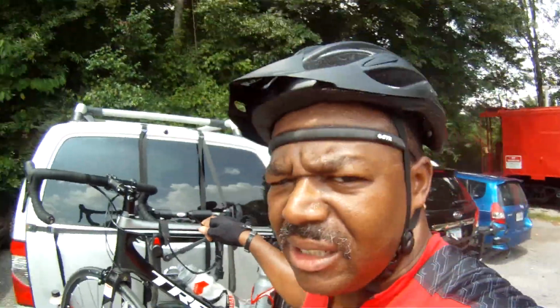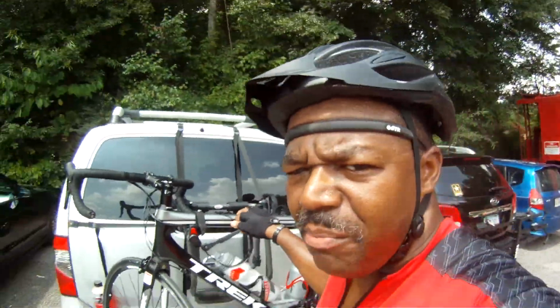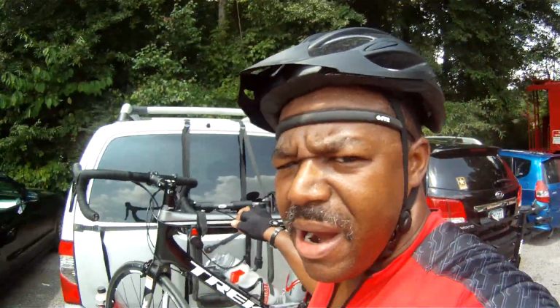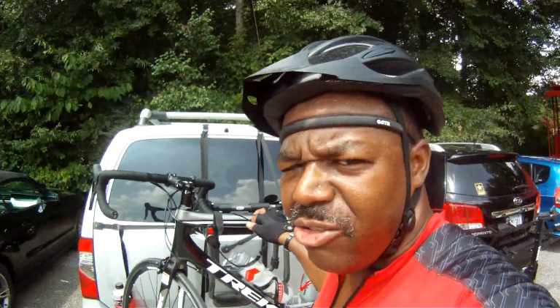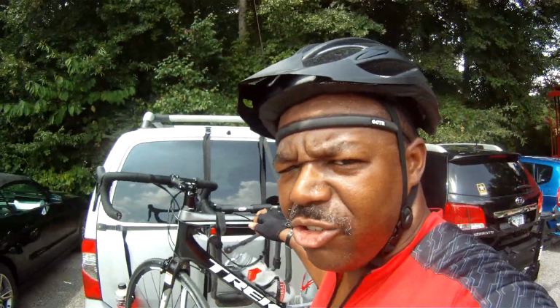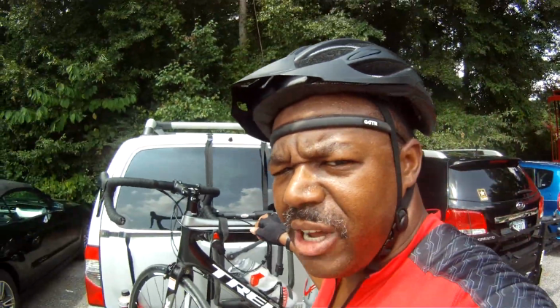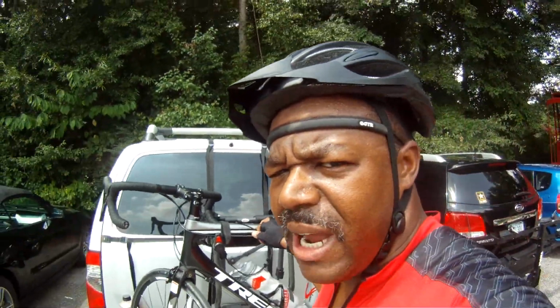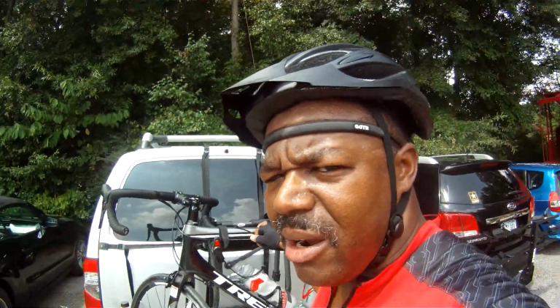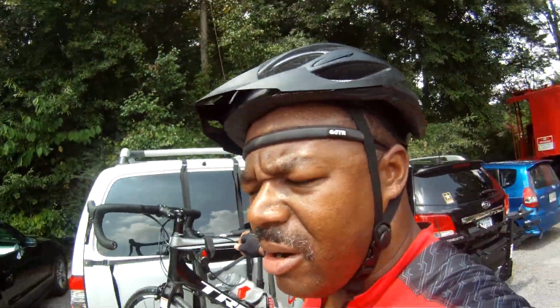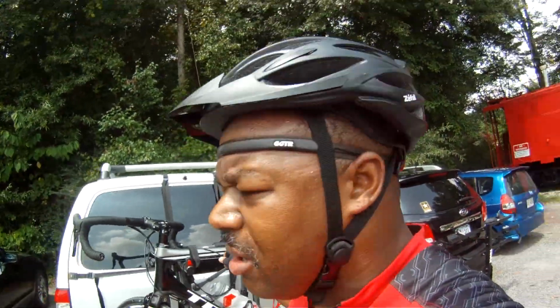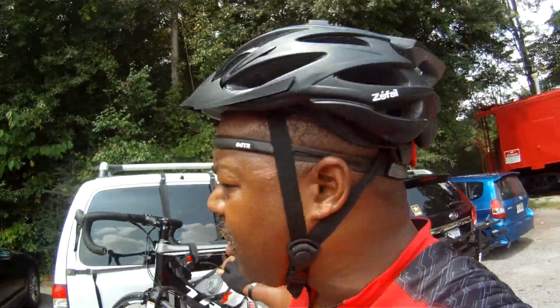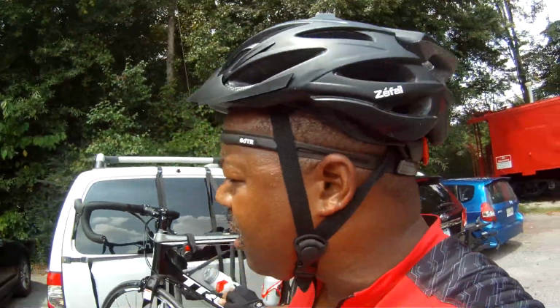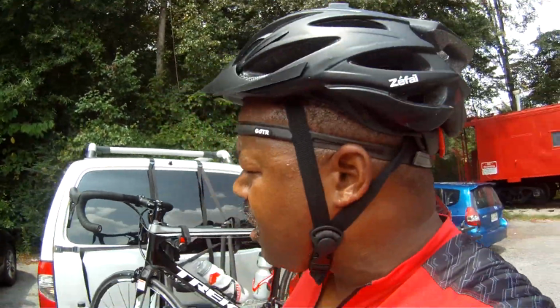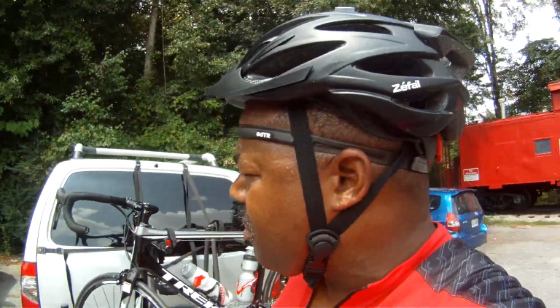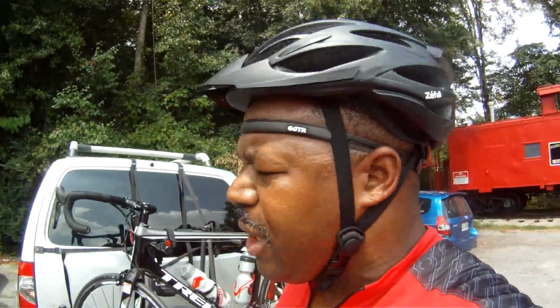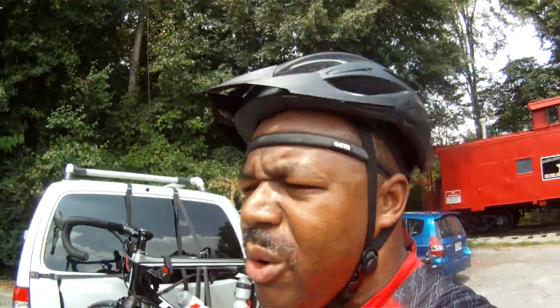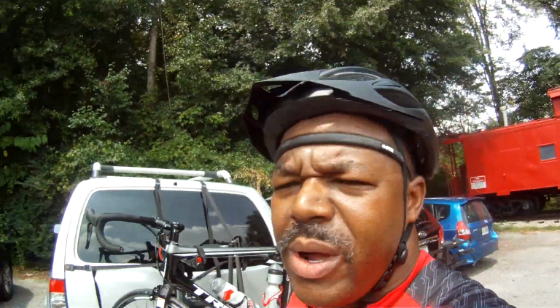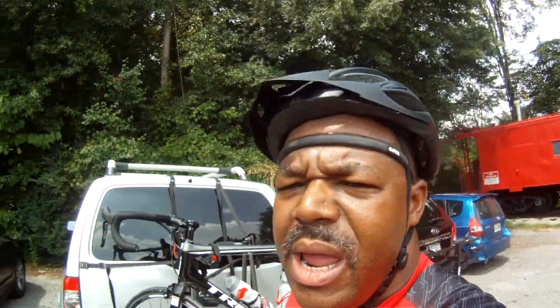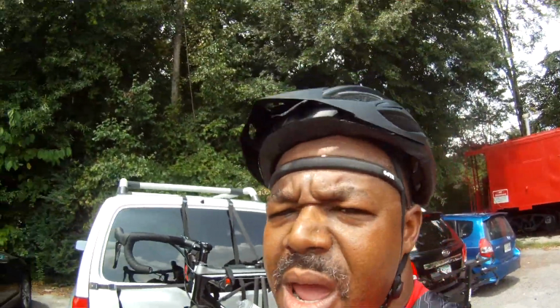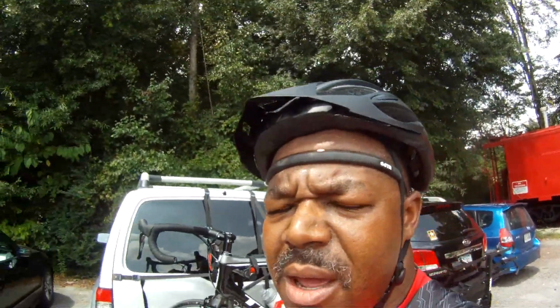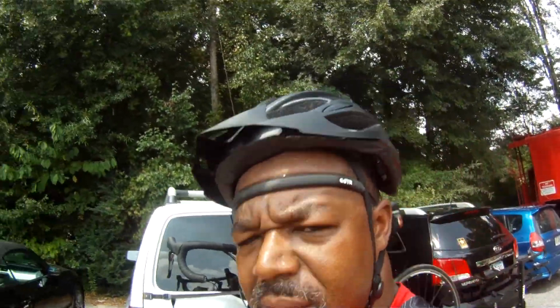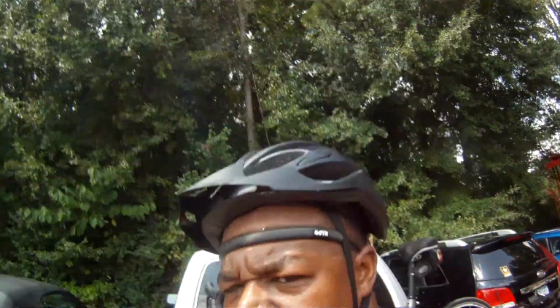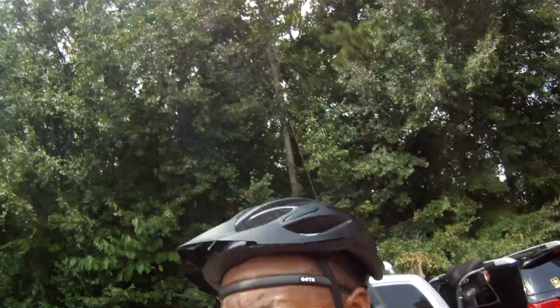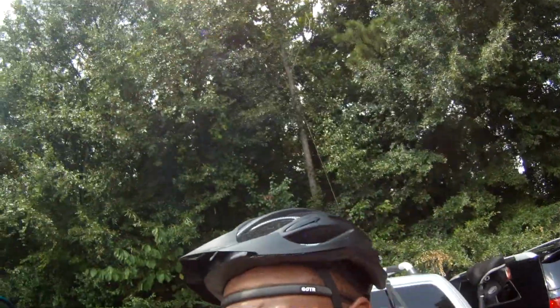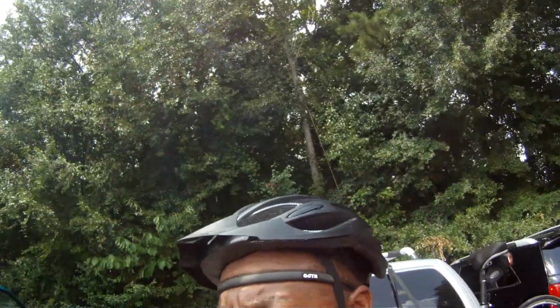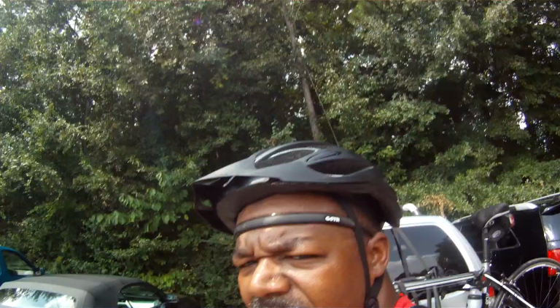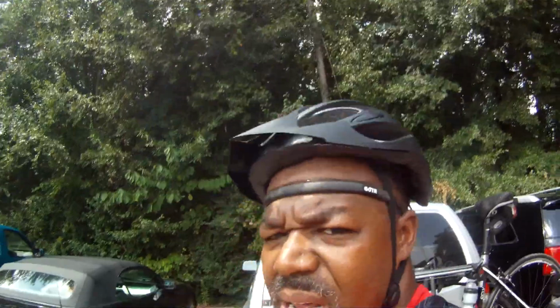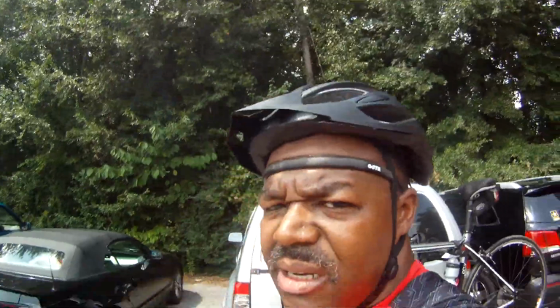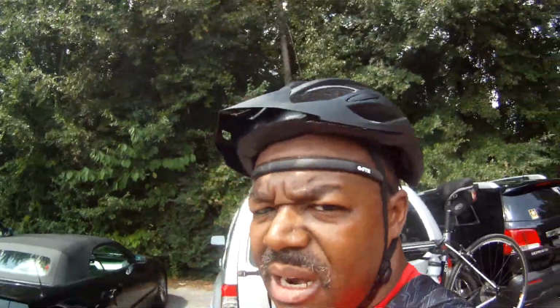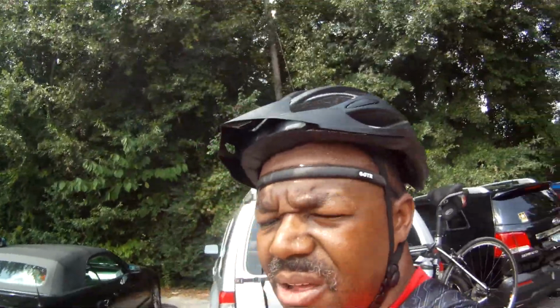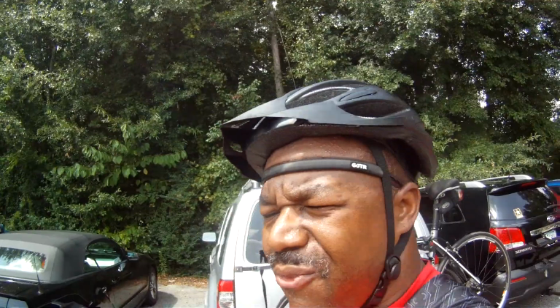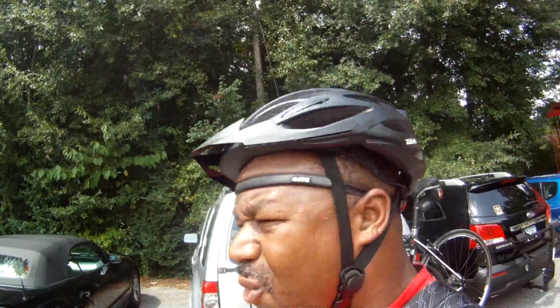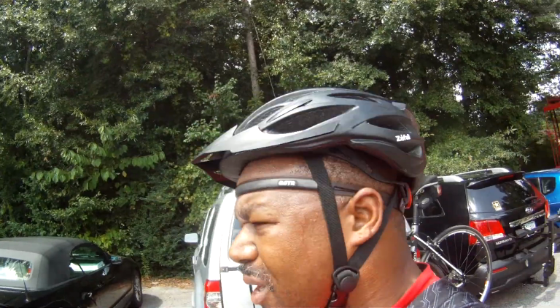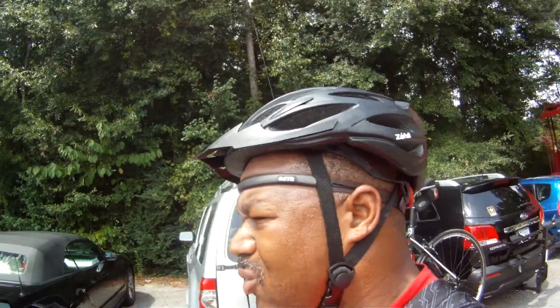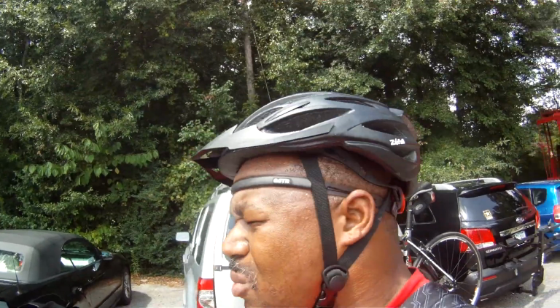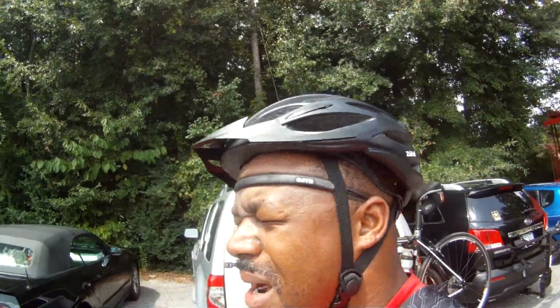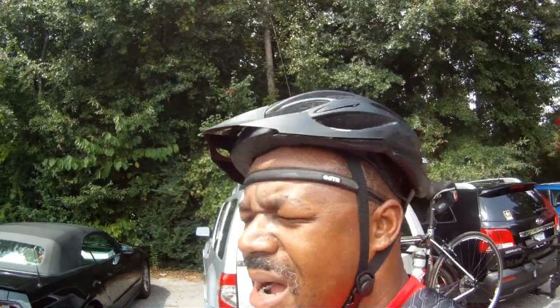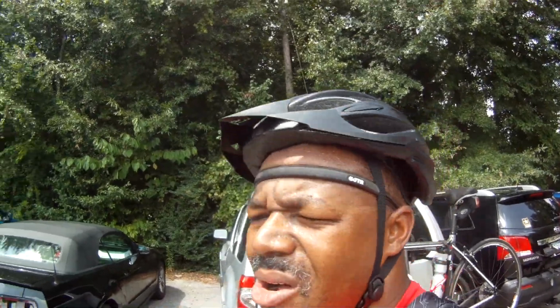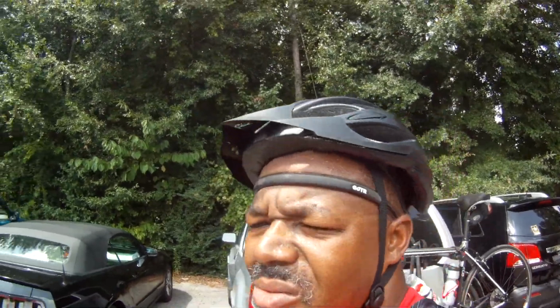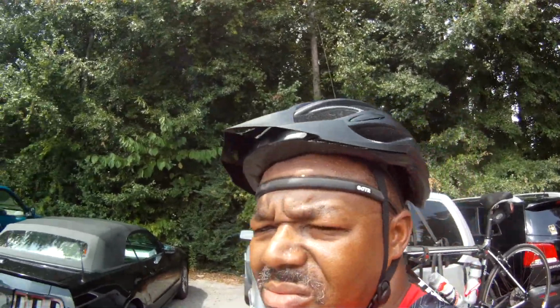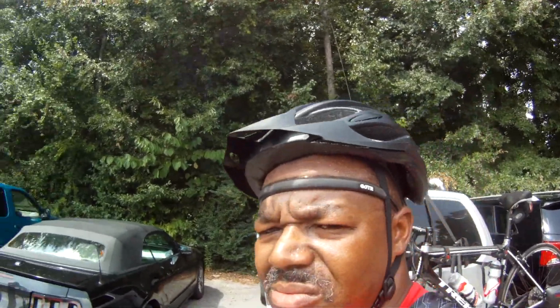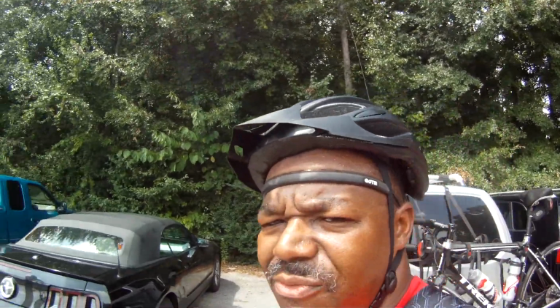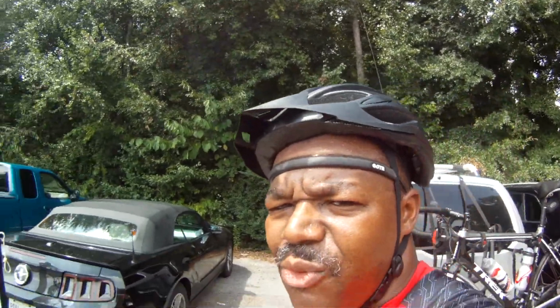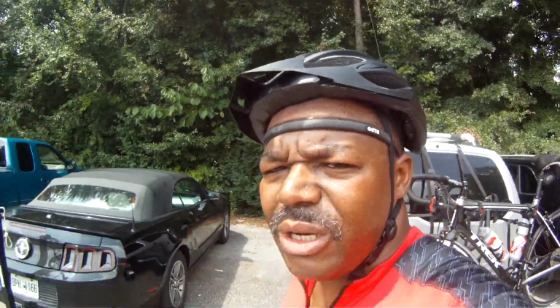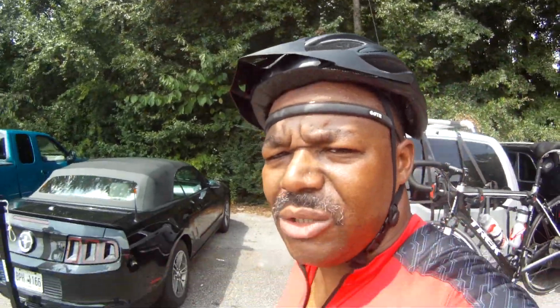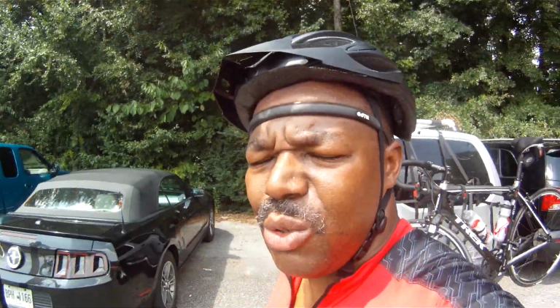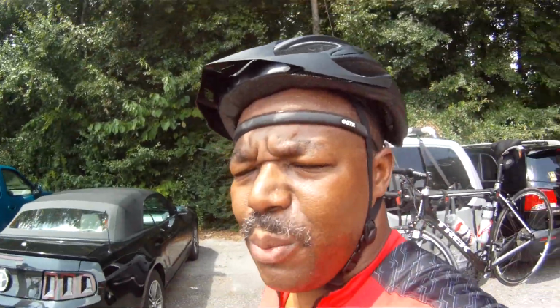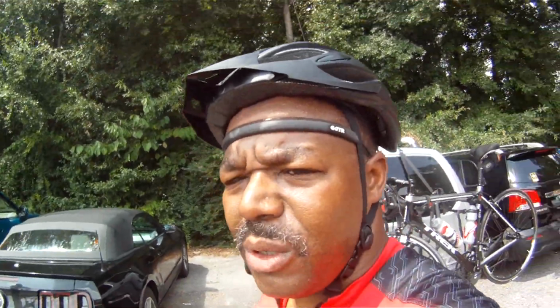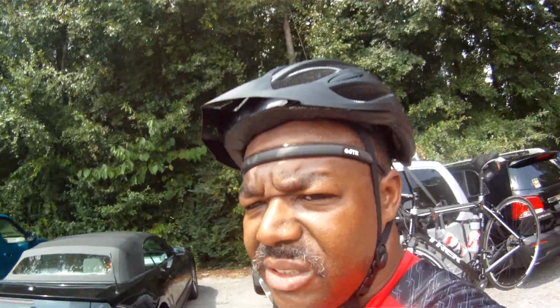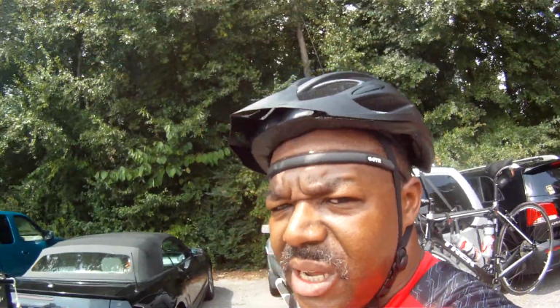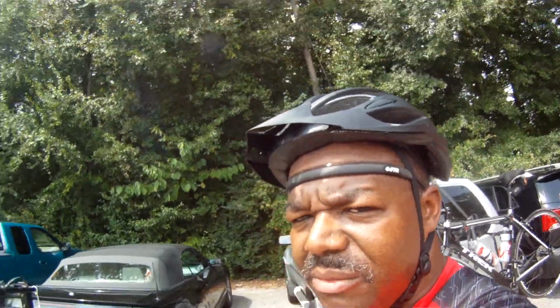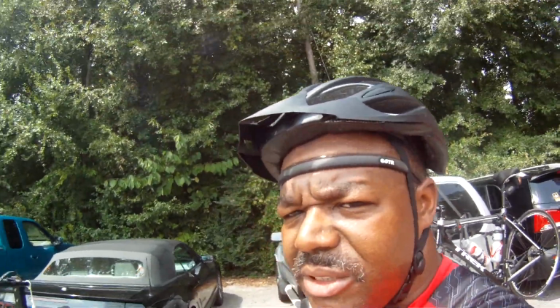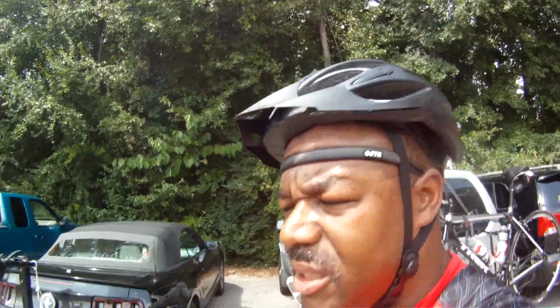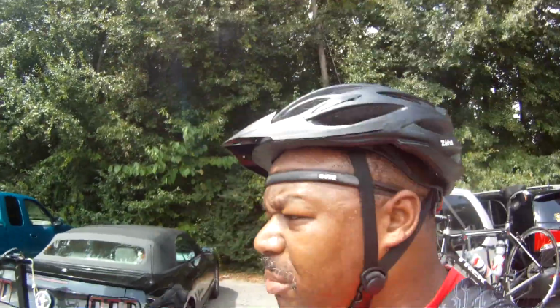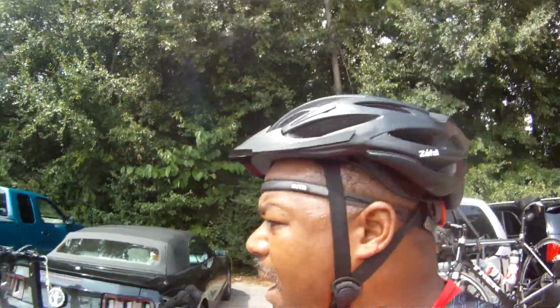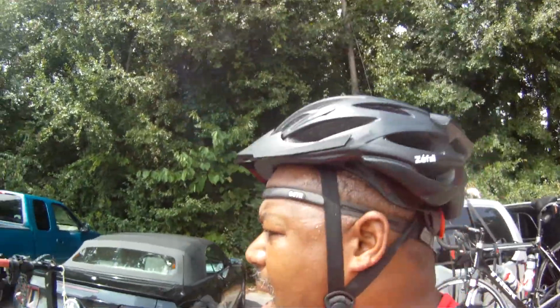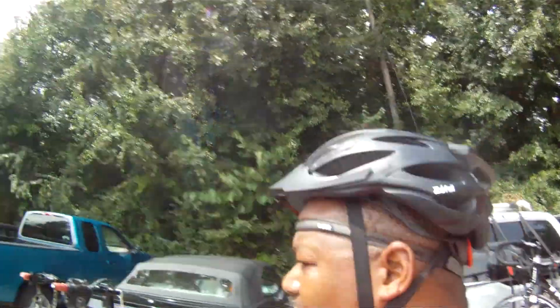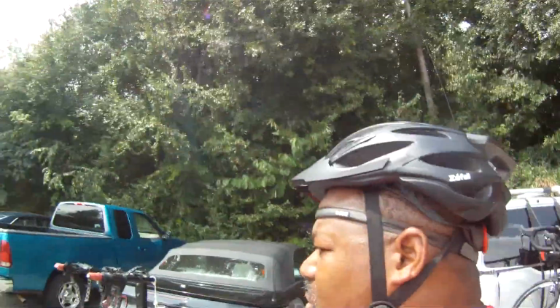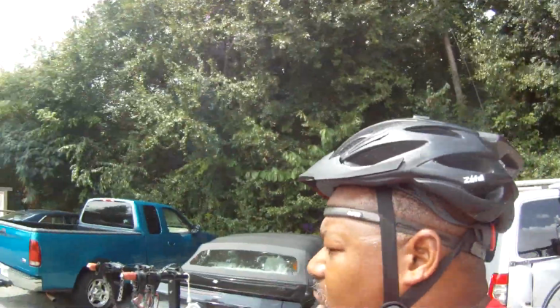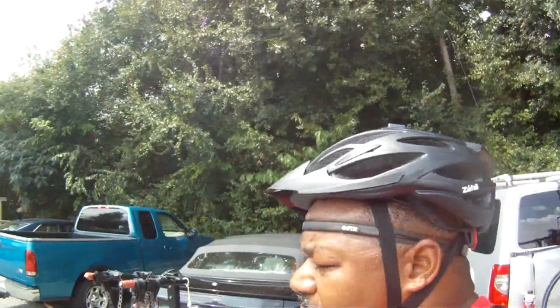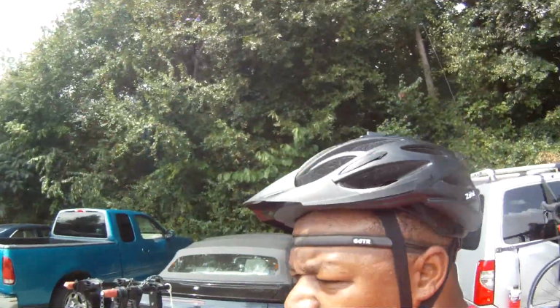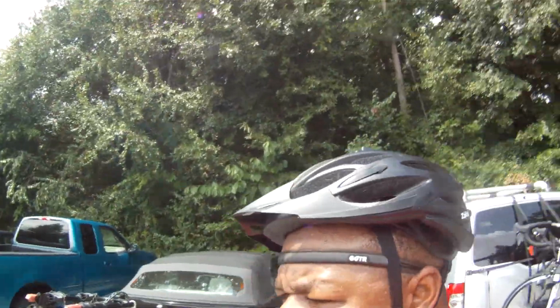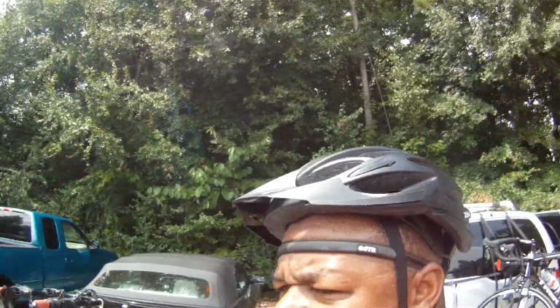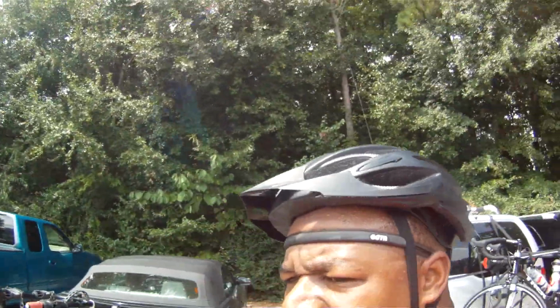That's Major Taylor. I did a 42.76 mile ride.